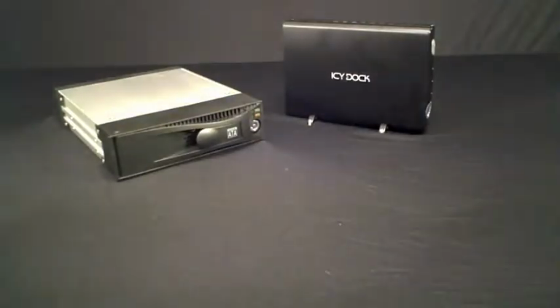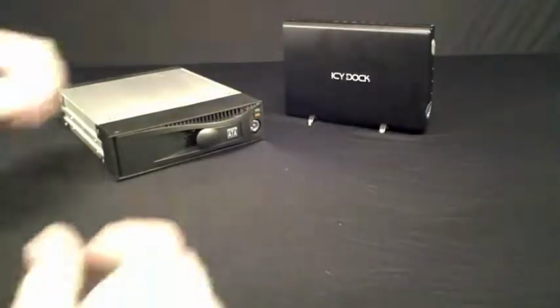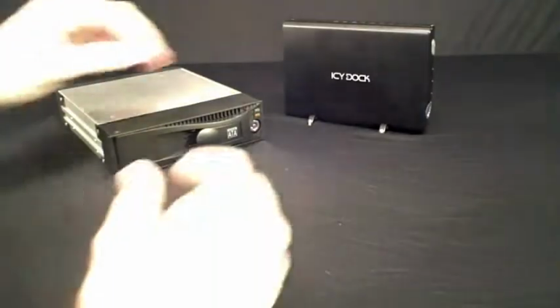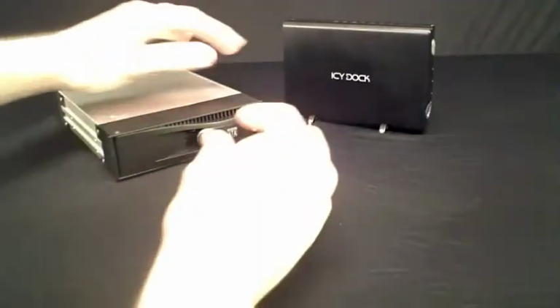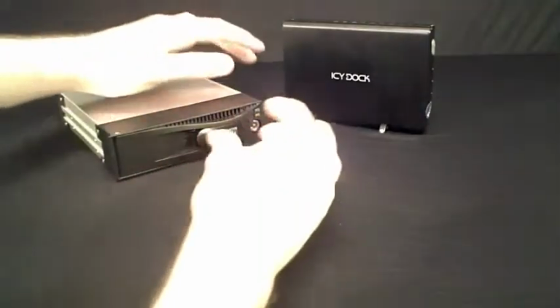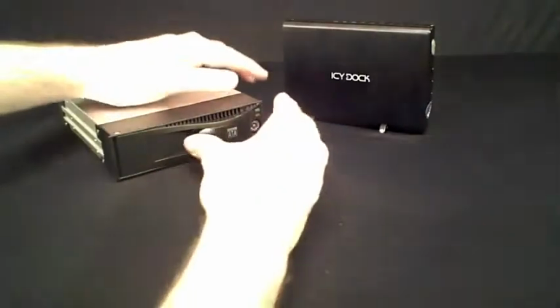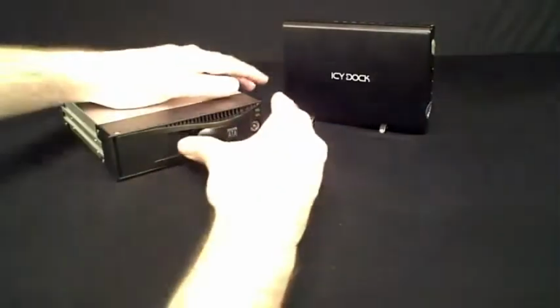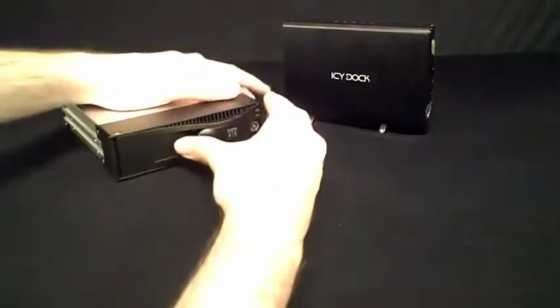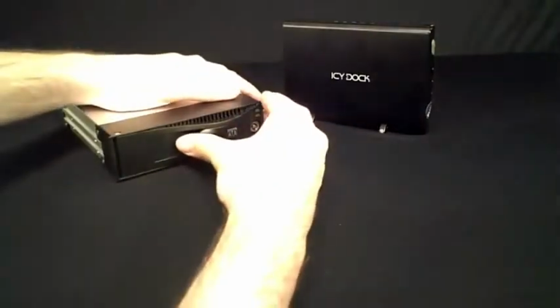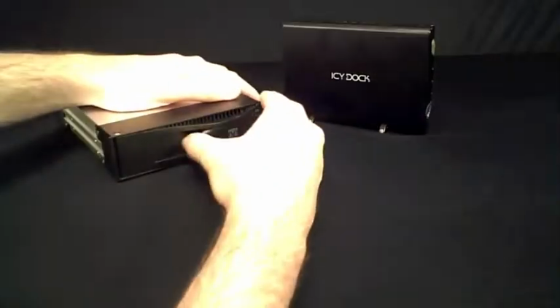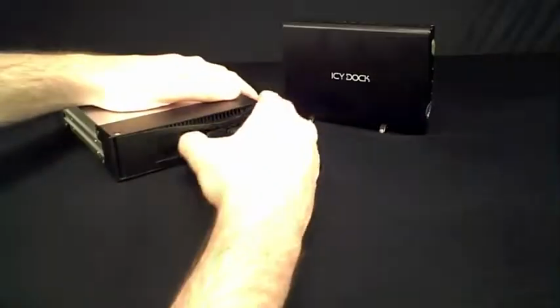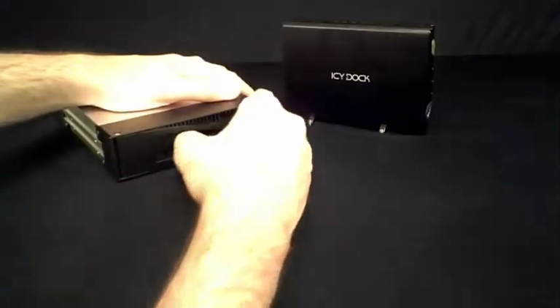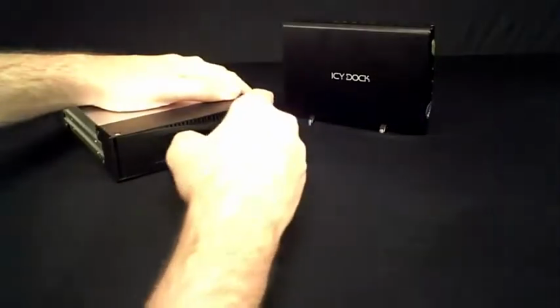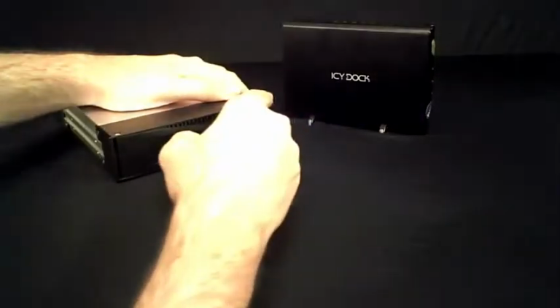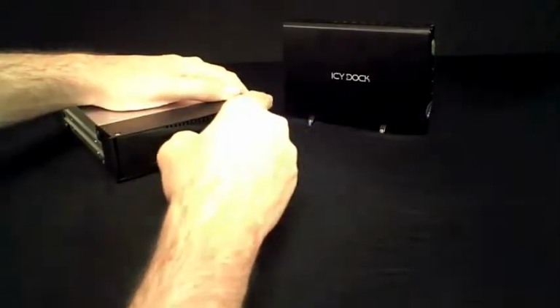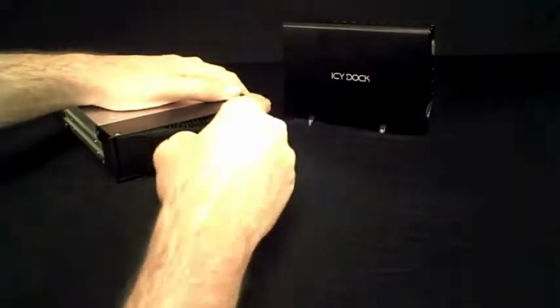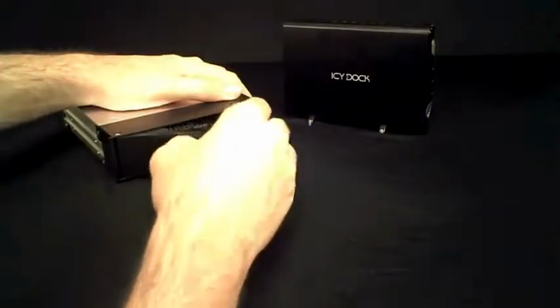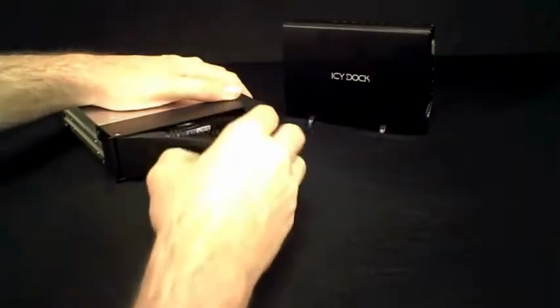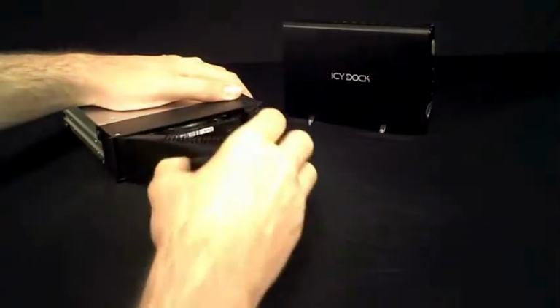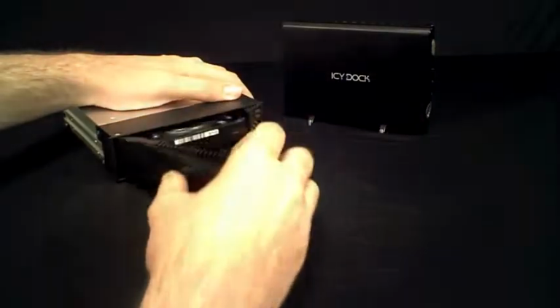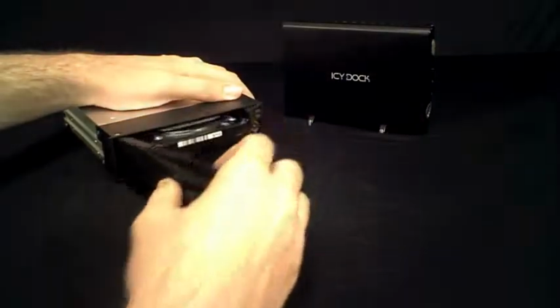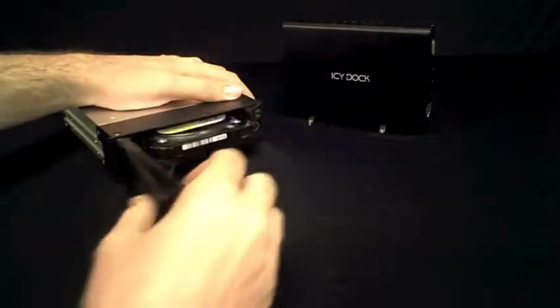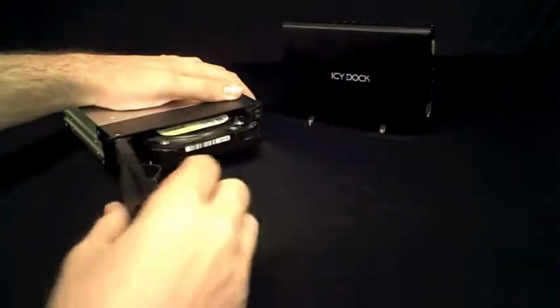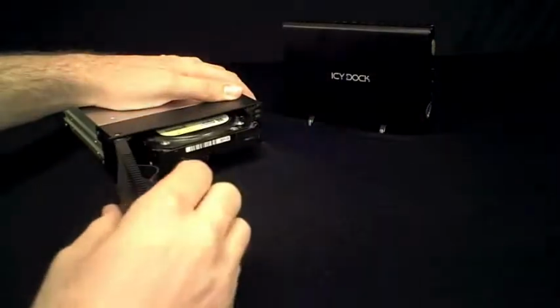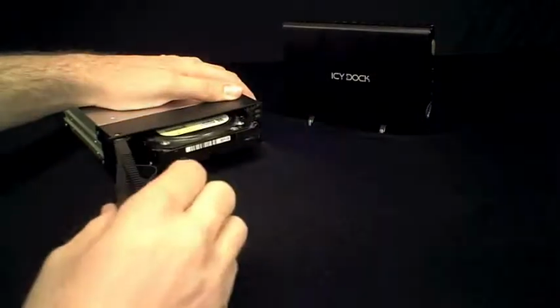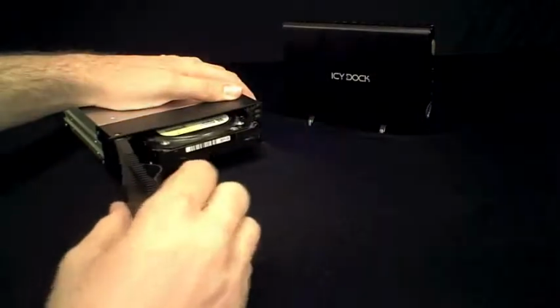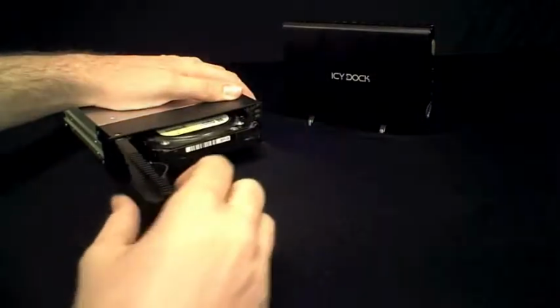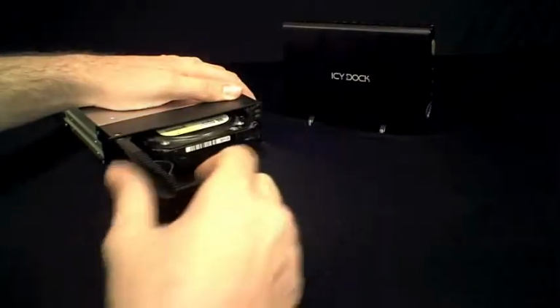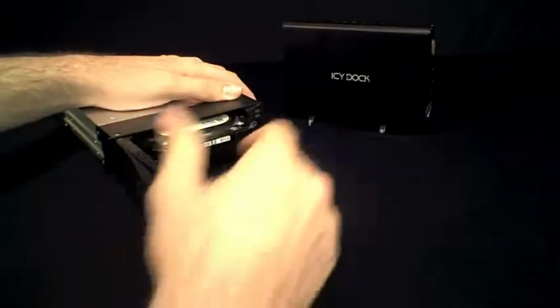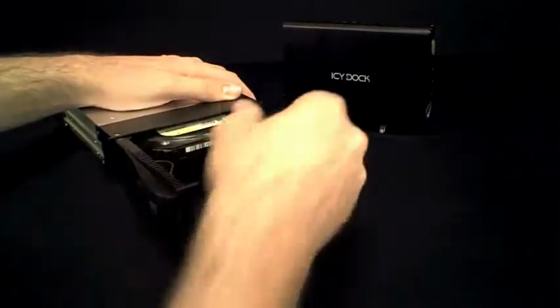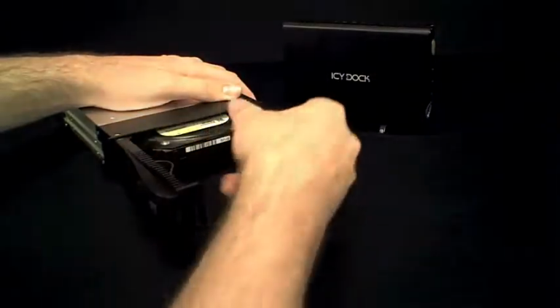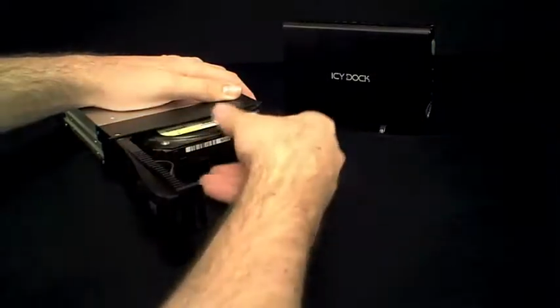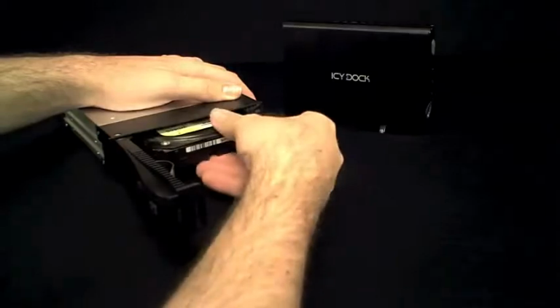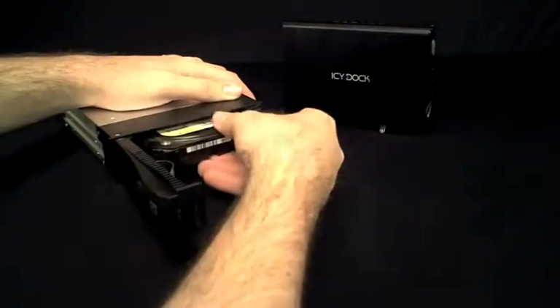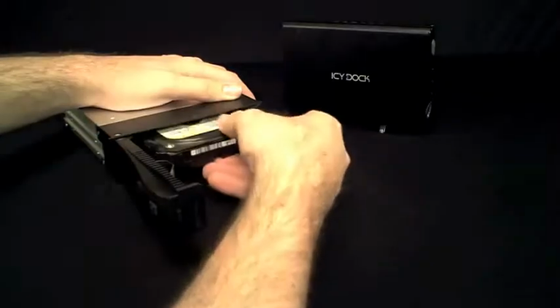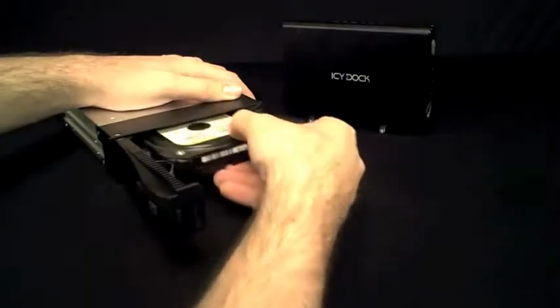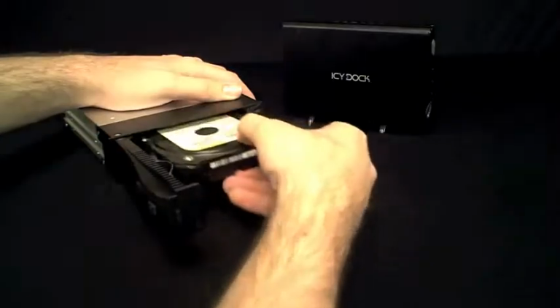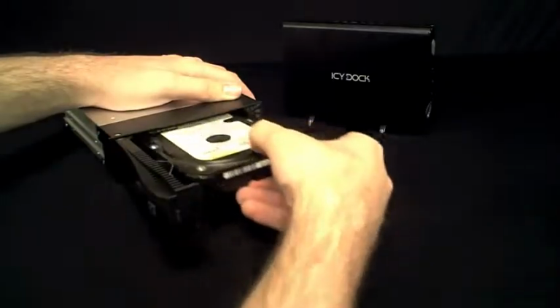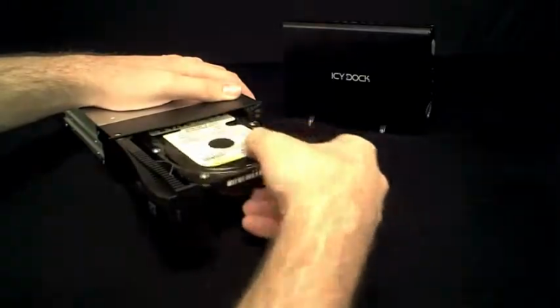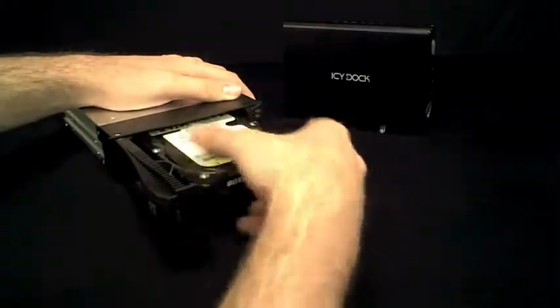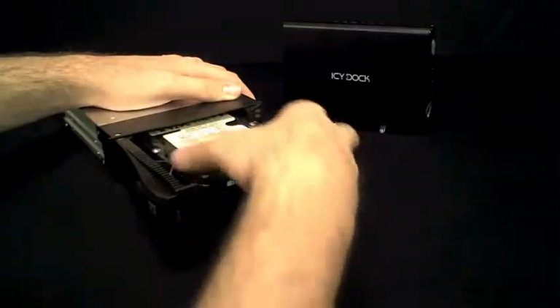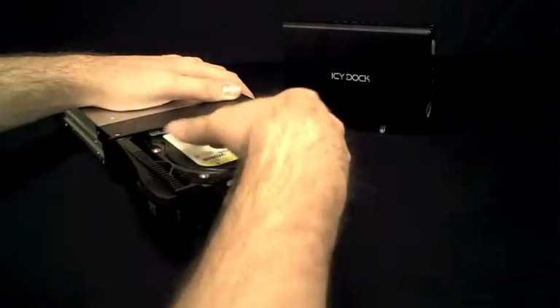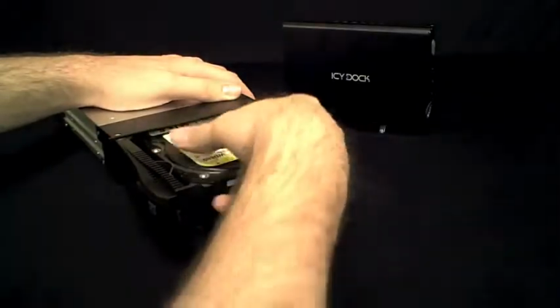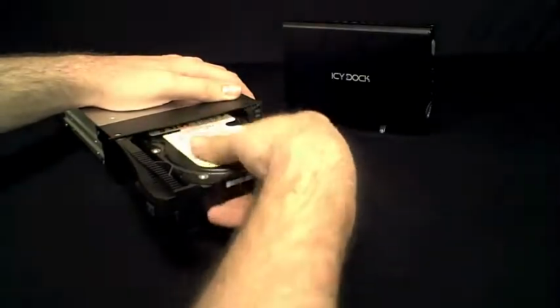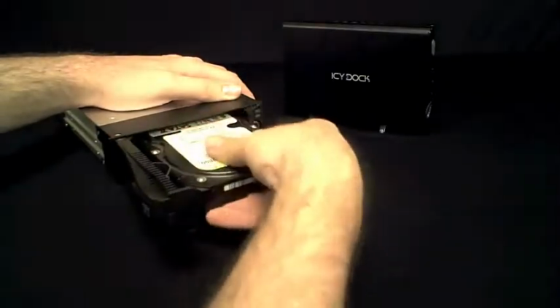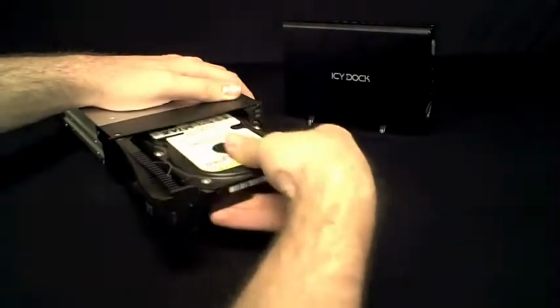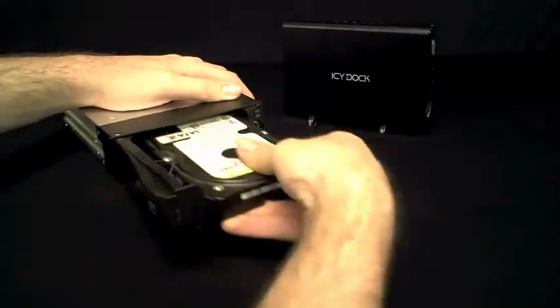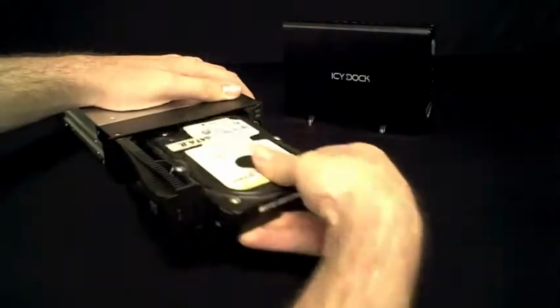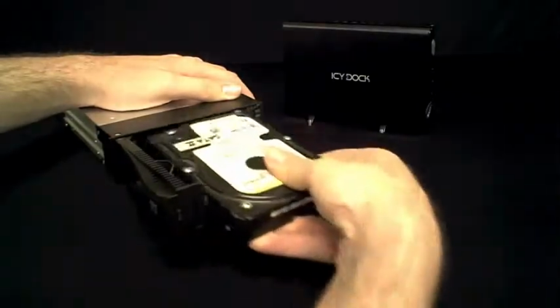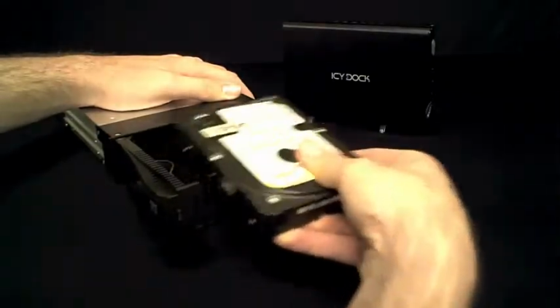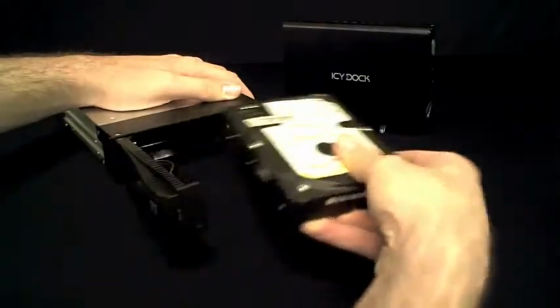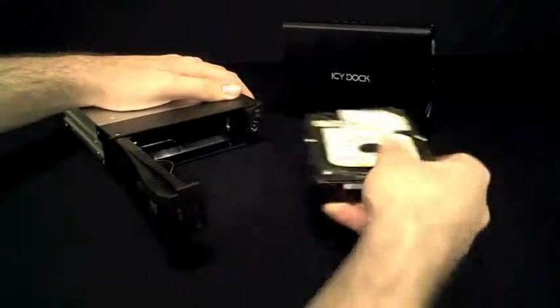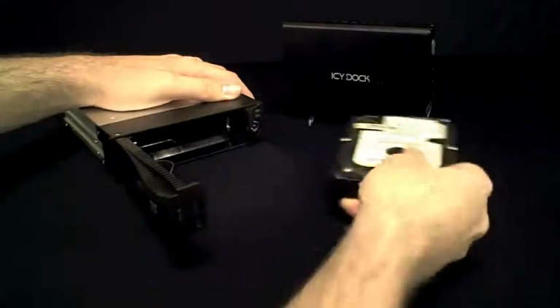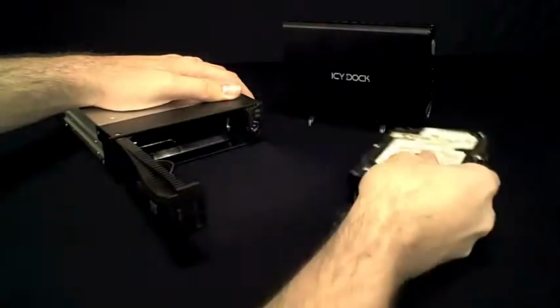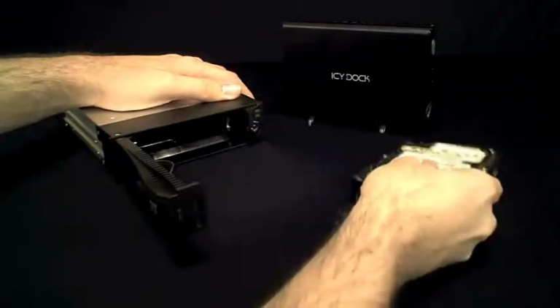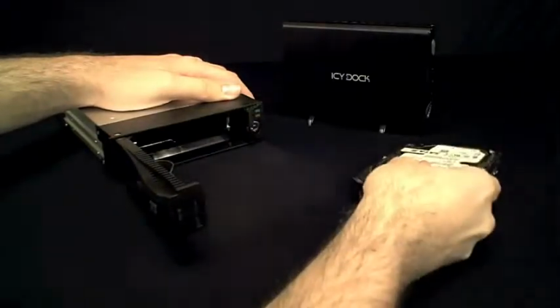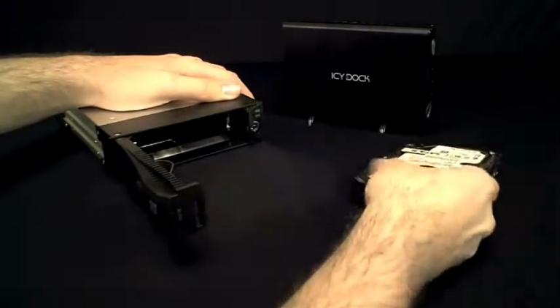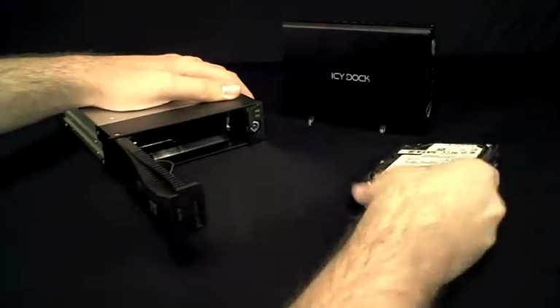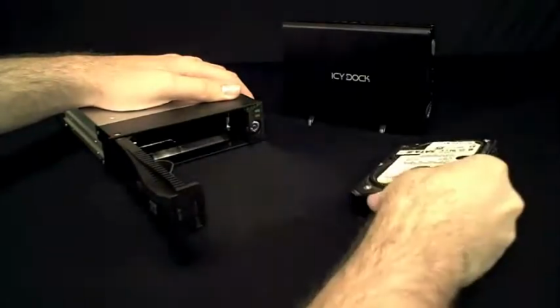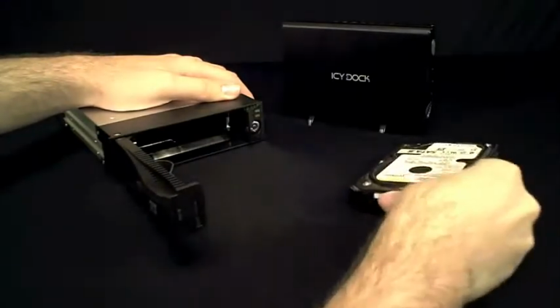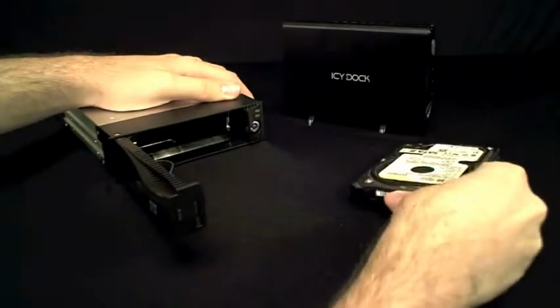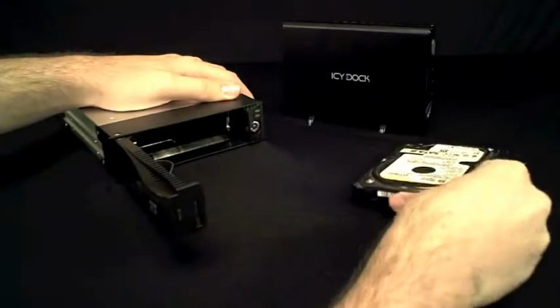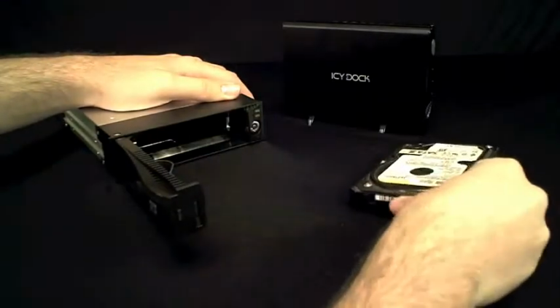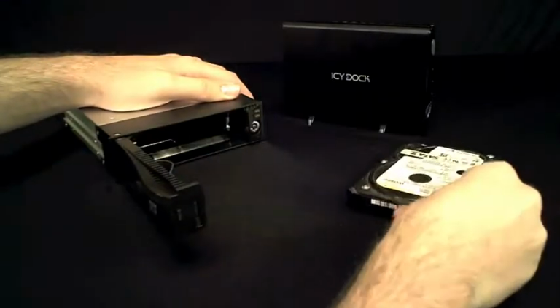To remove the drive, open the device door, and as it opens, the mechanism inside will push the drive out so you can grasp it with your fingers.